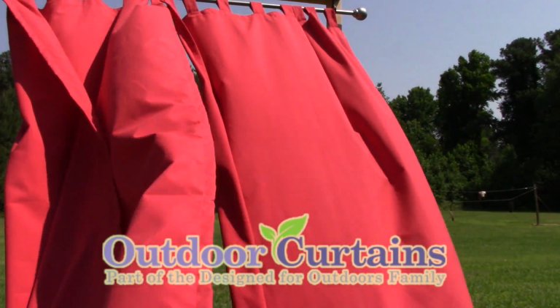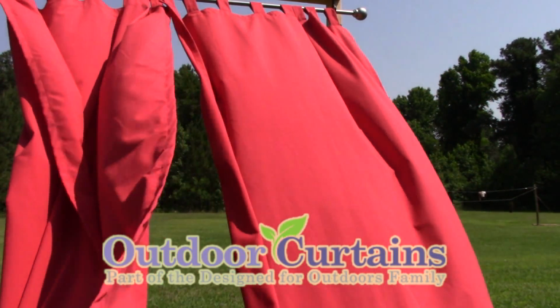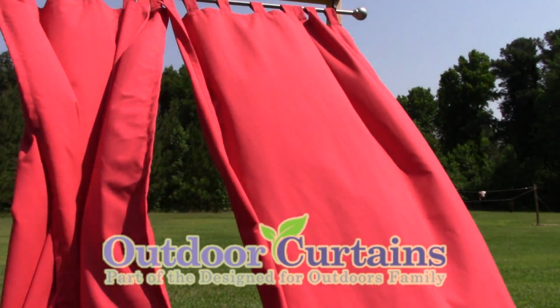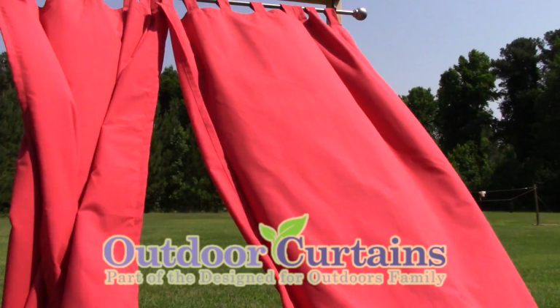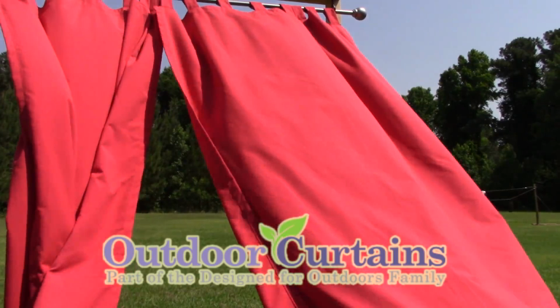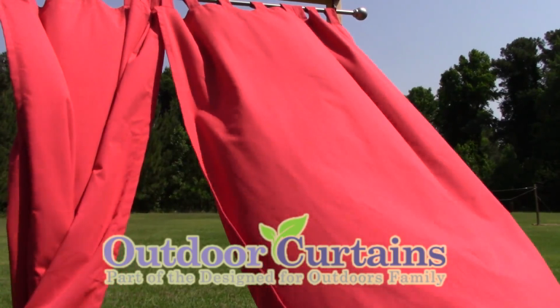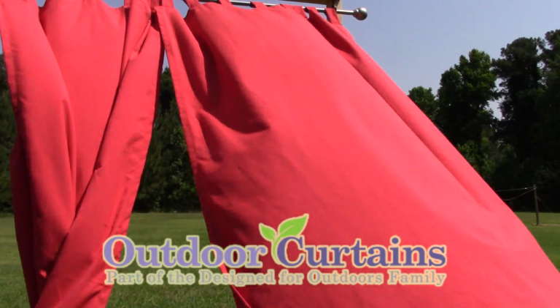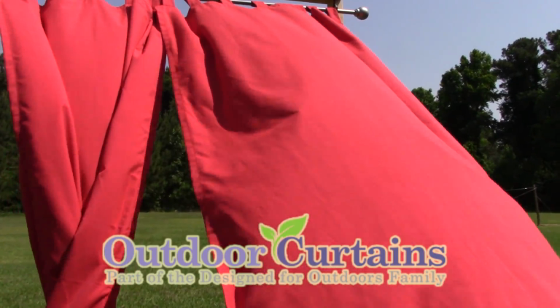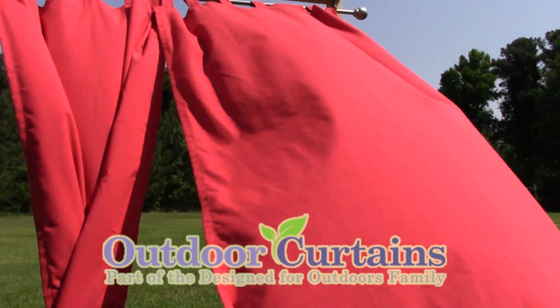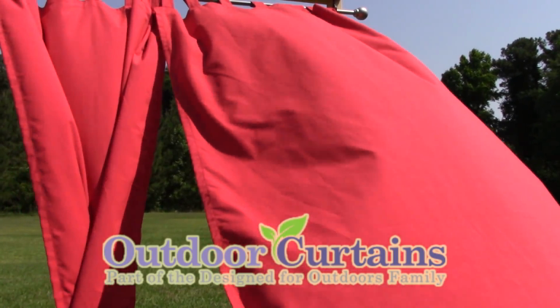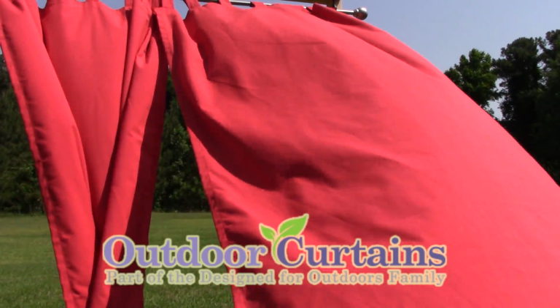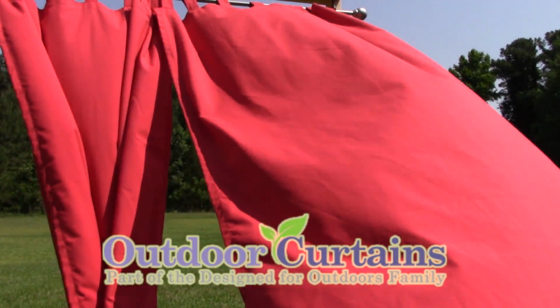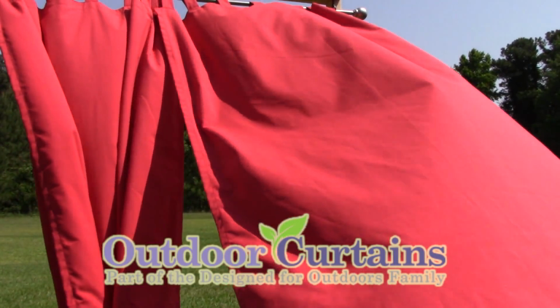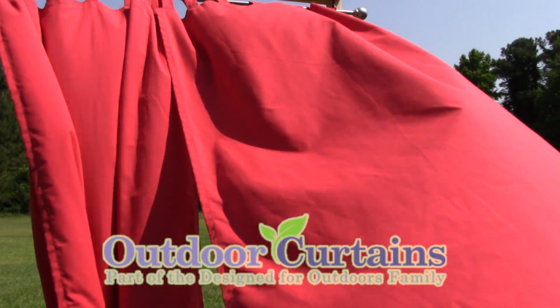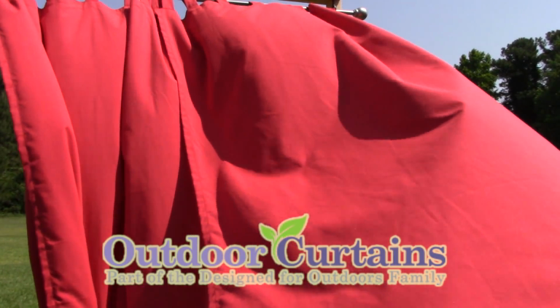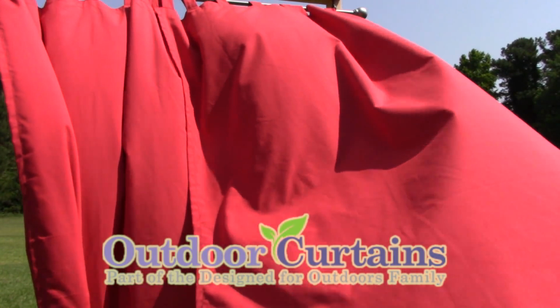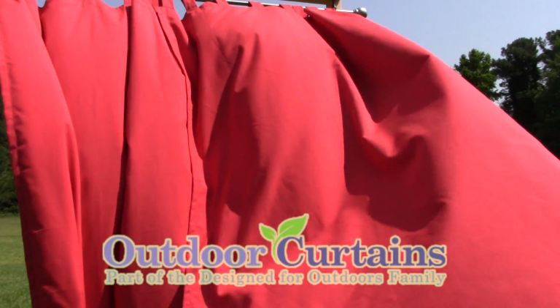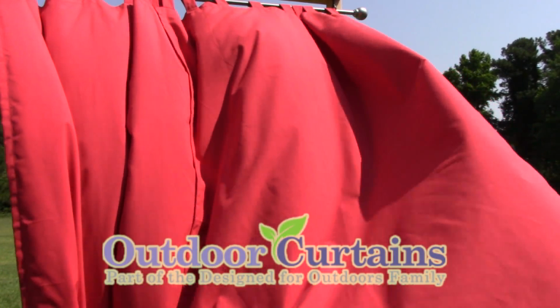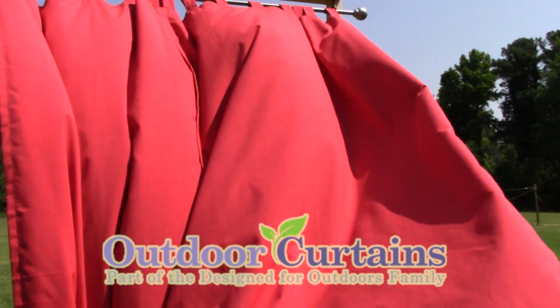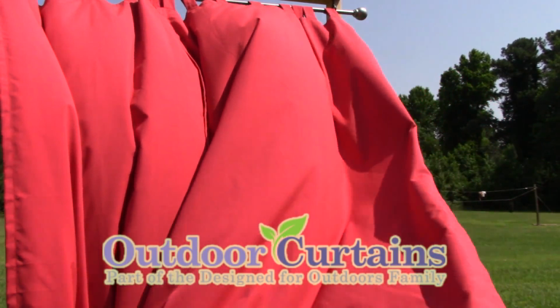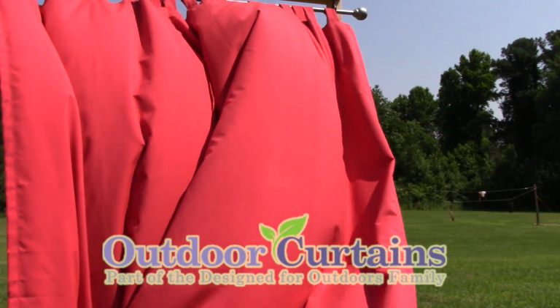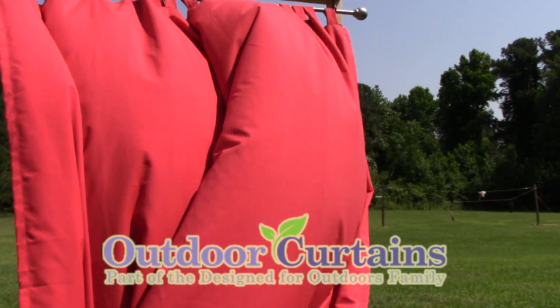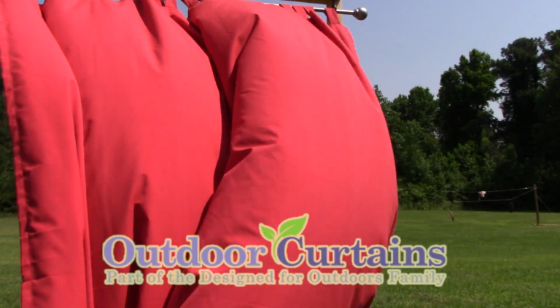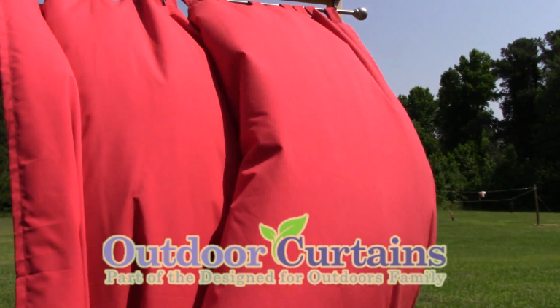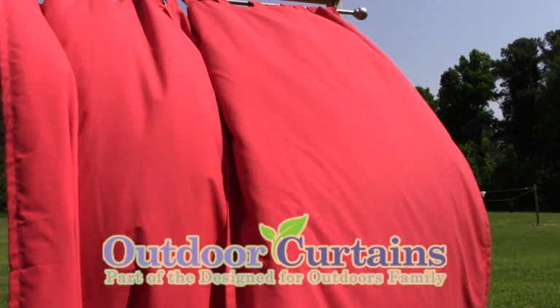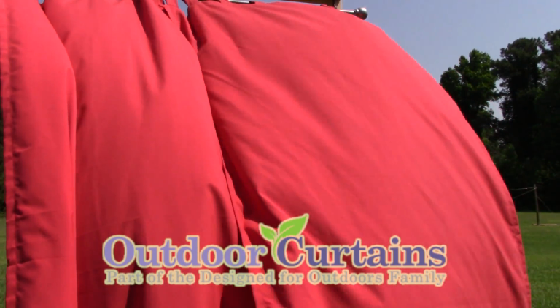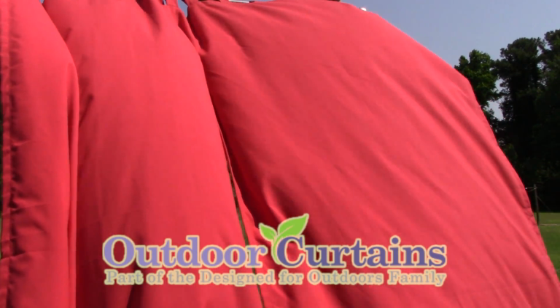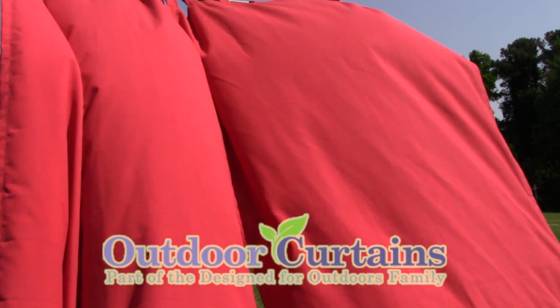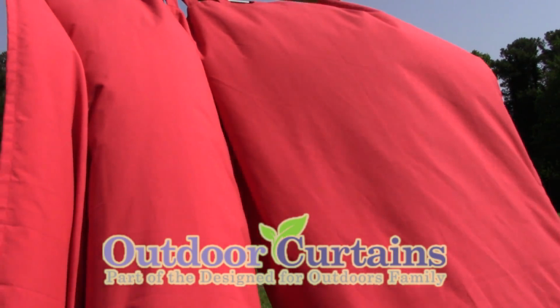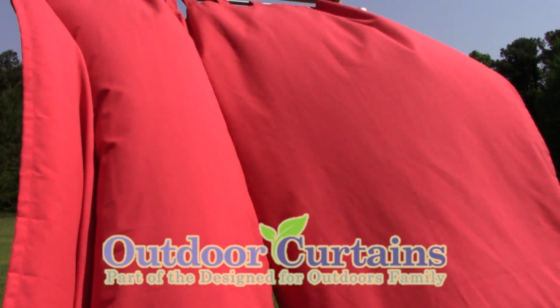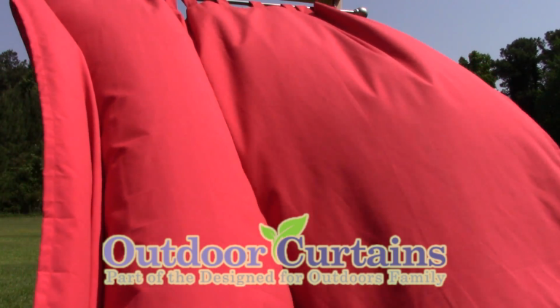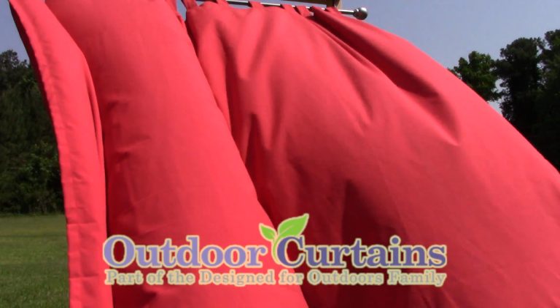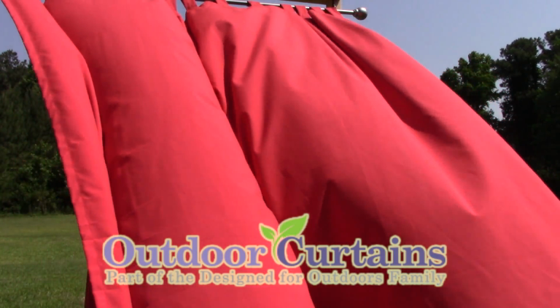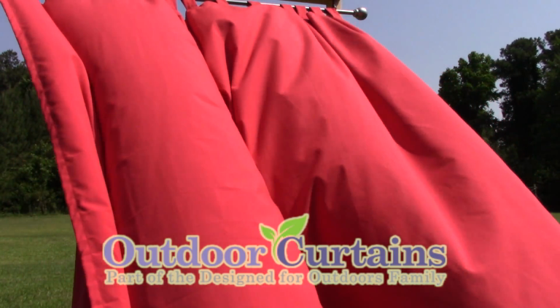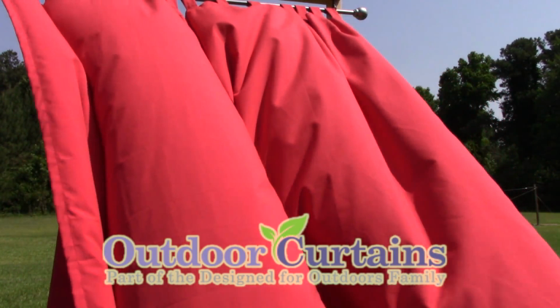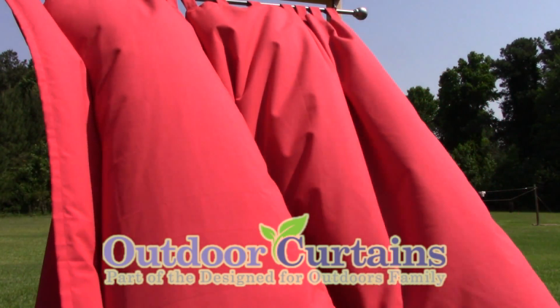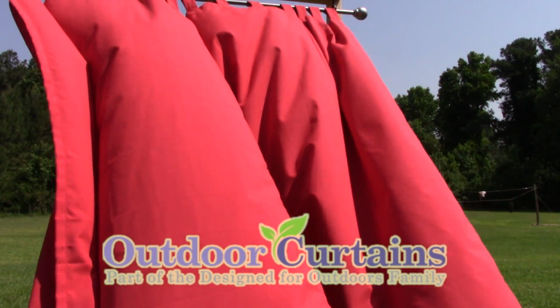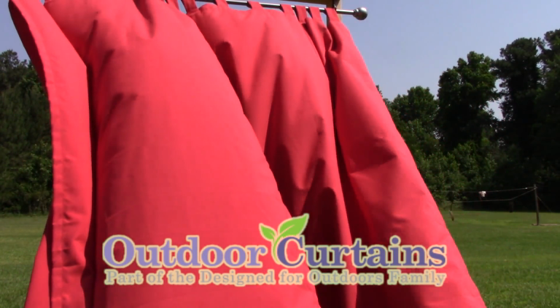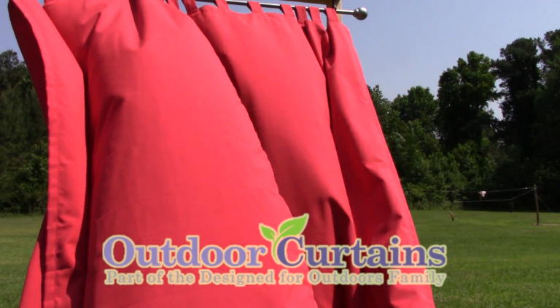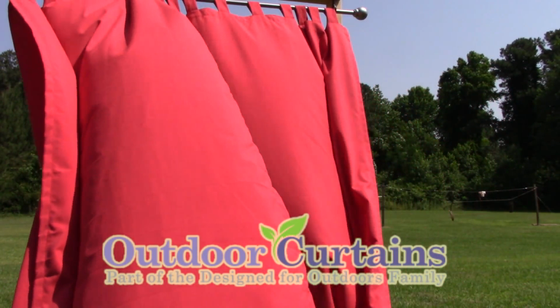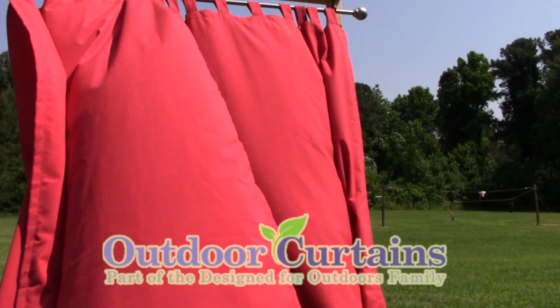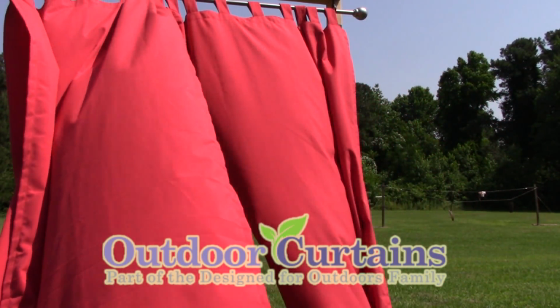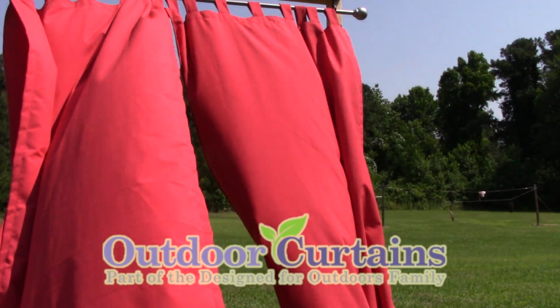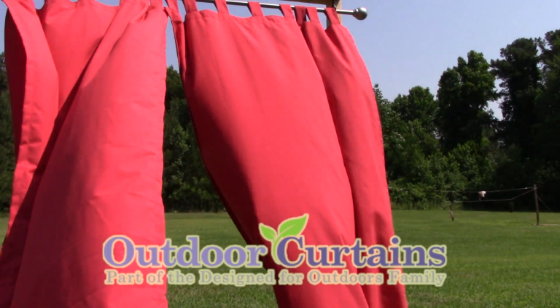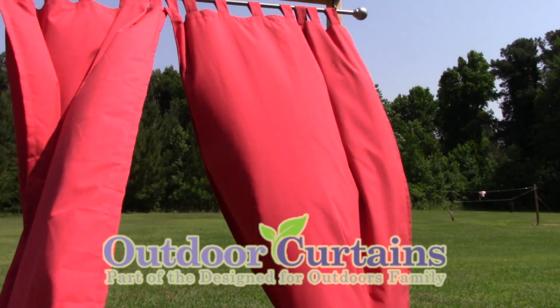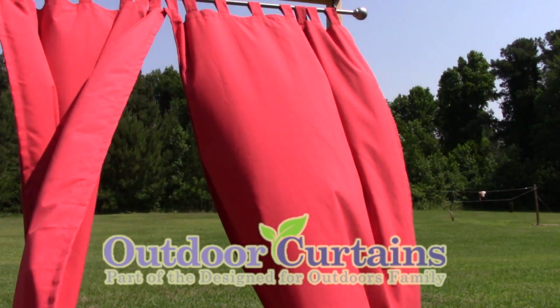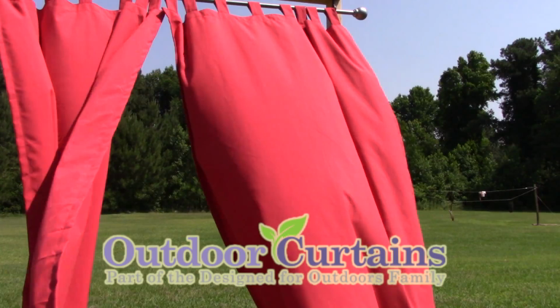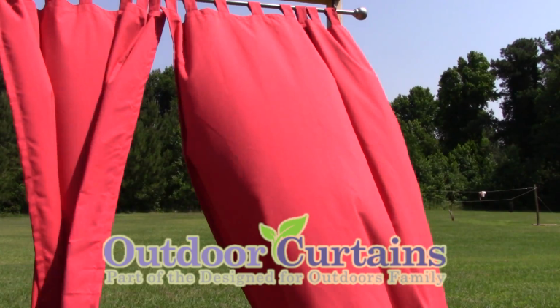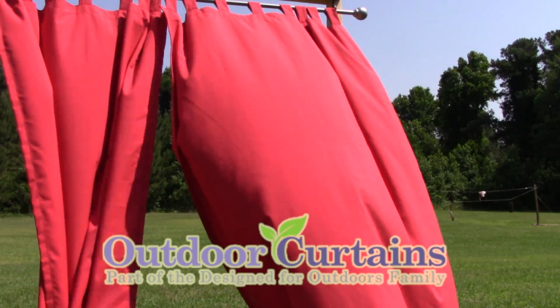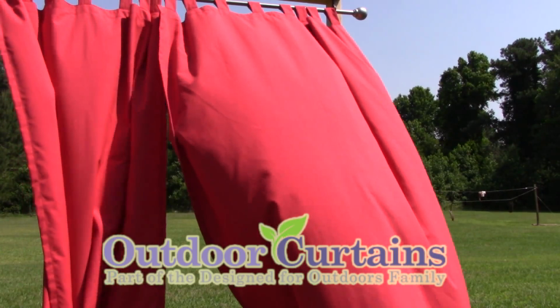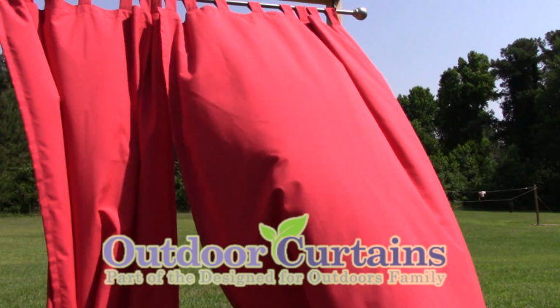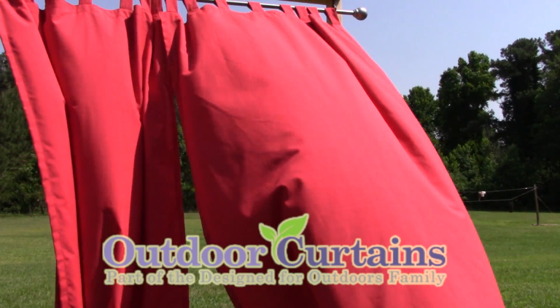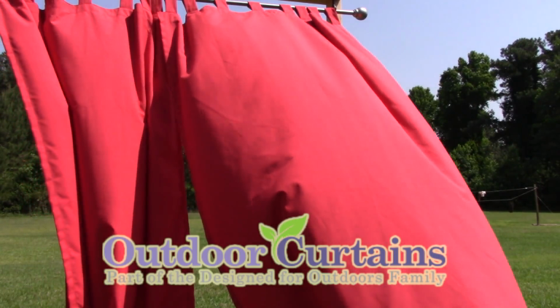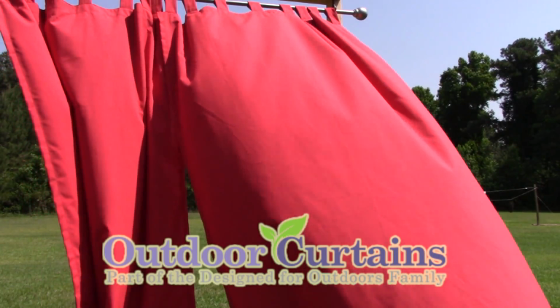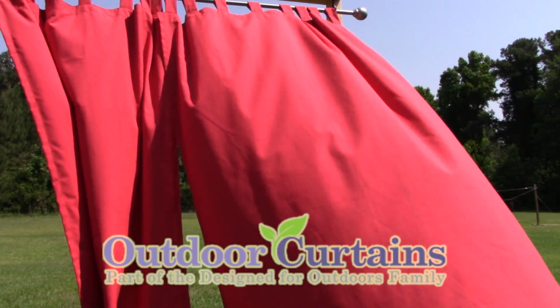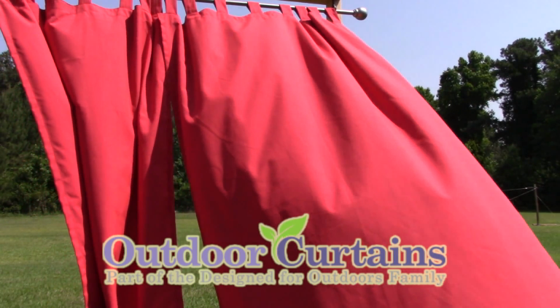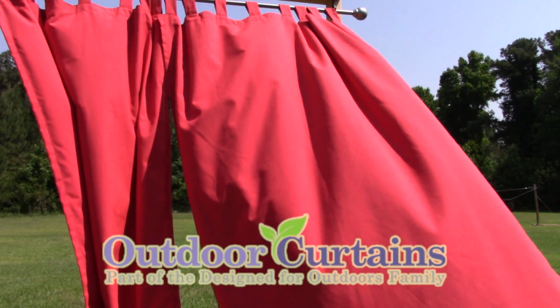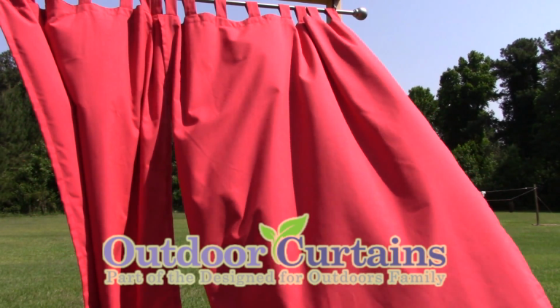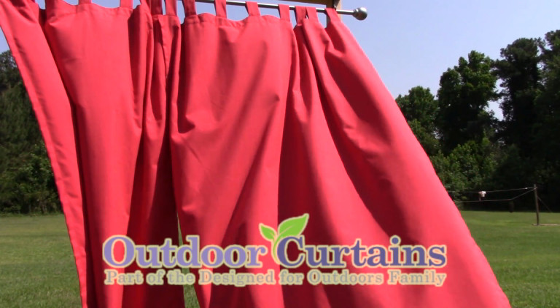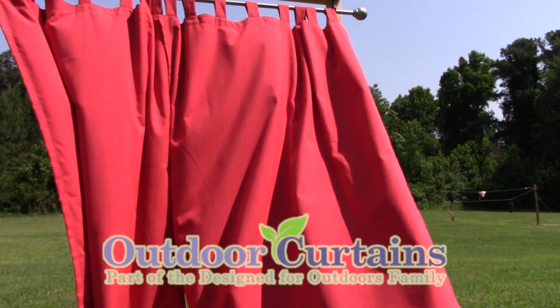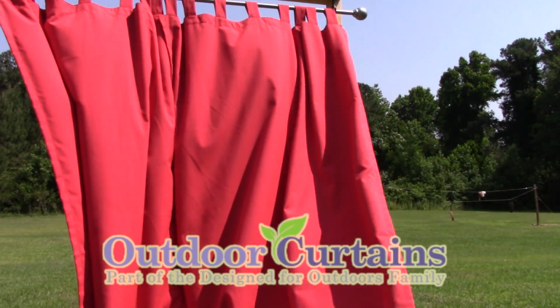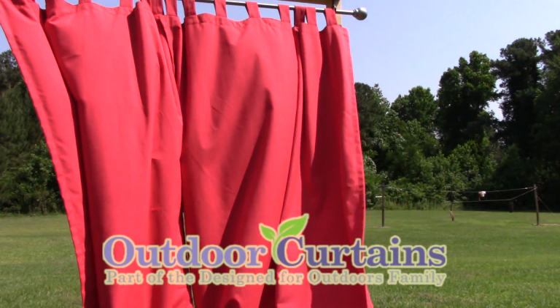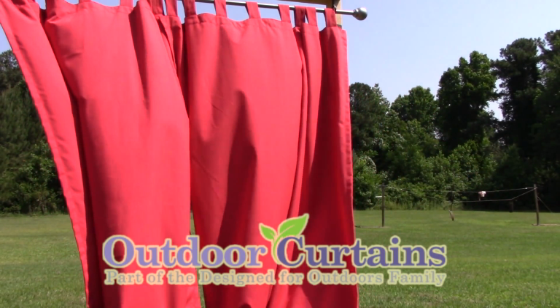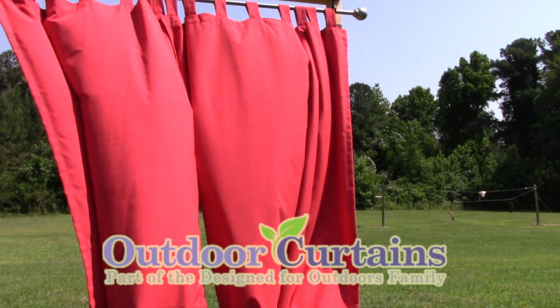You'll find plenty more curtain panels at our outdoor curtain superstore, OutdoorCurtains.com. Thanks for watching.